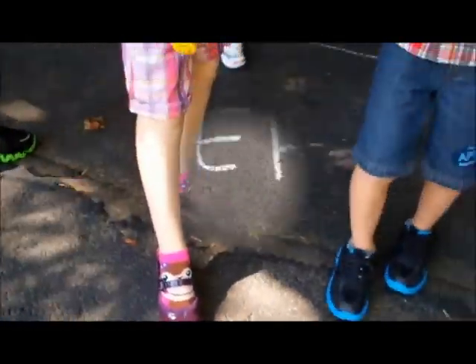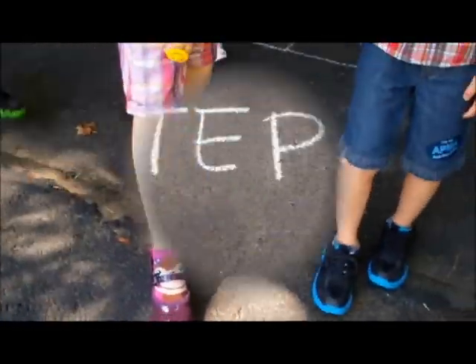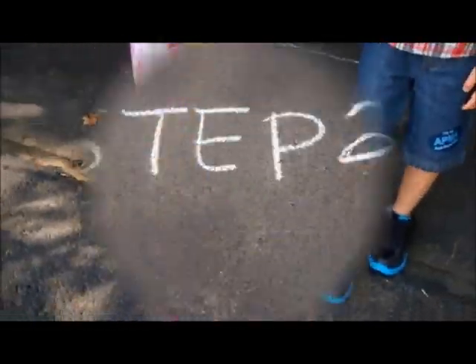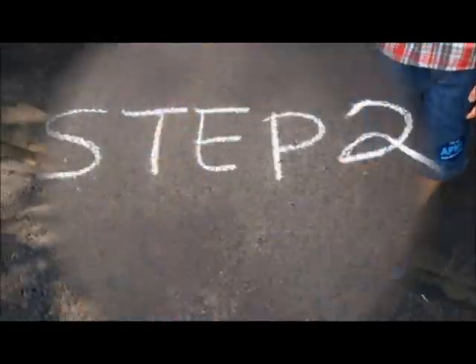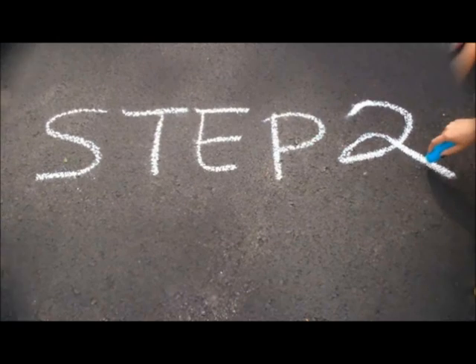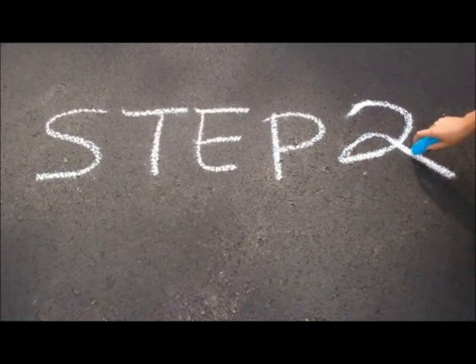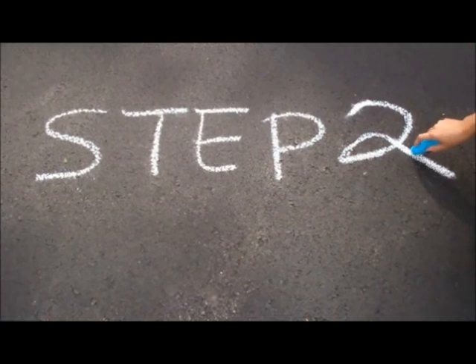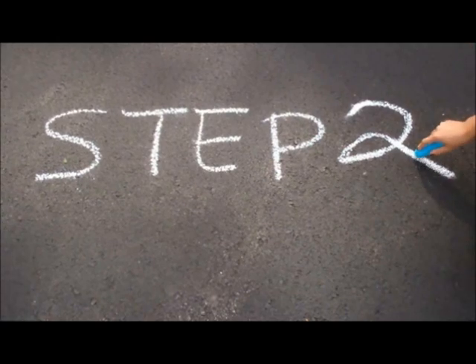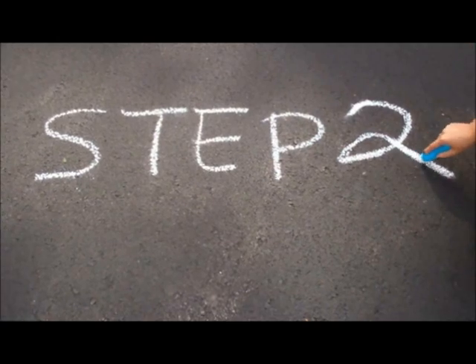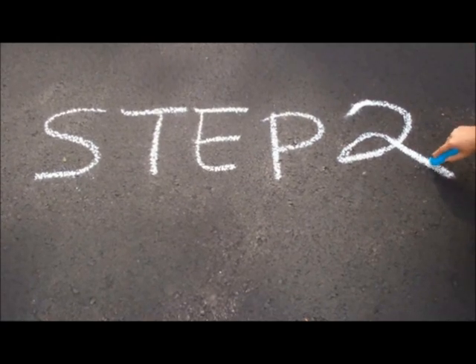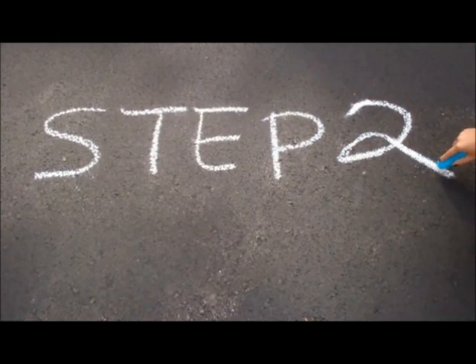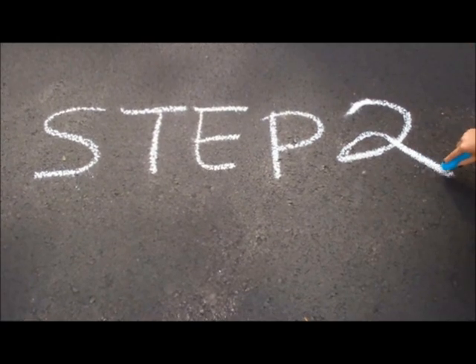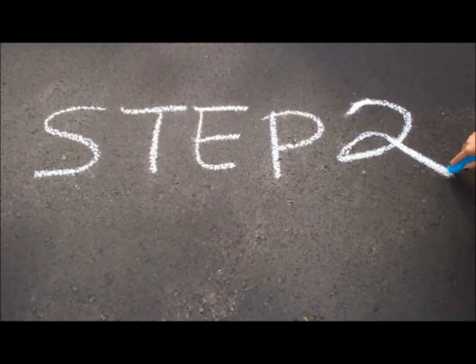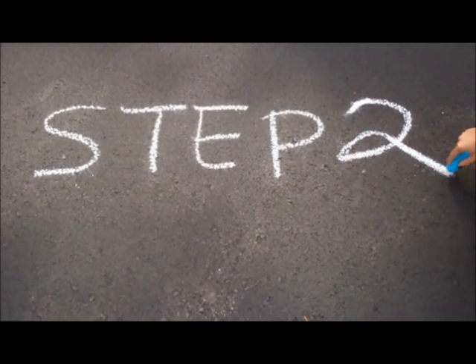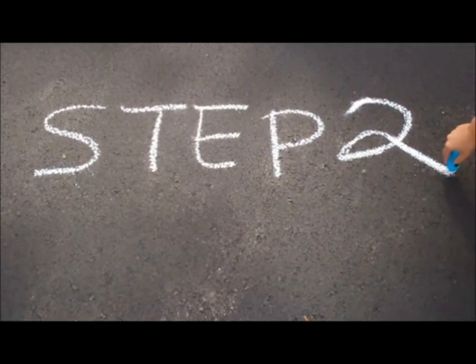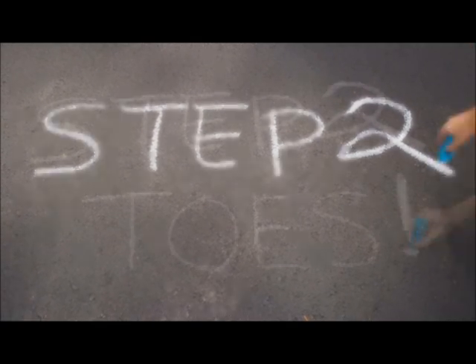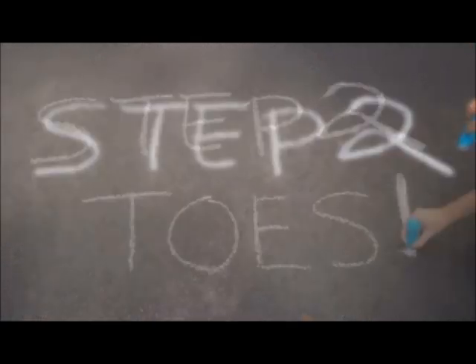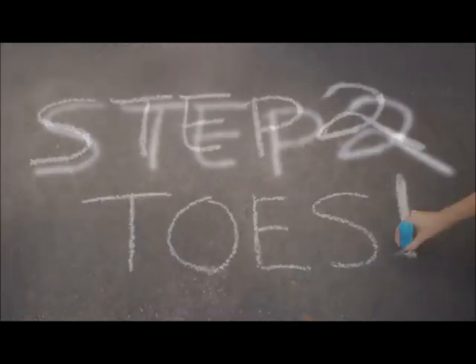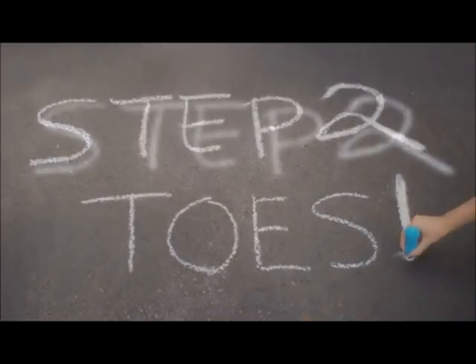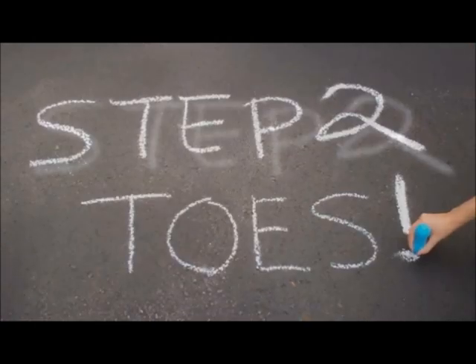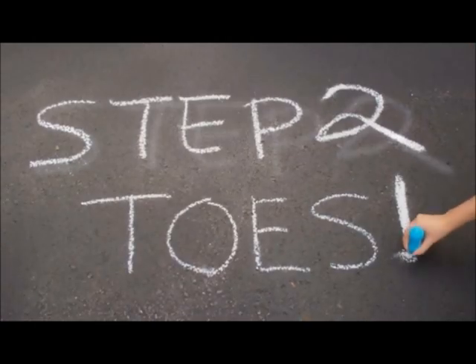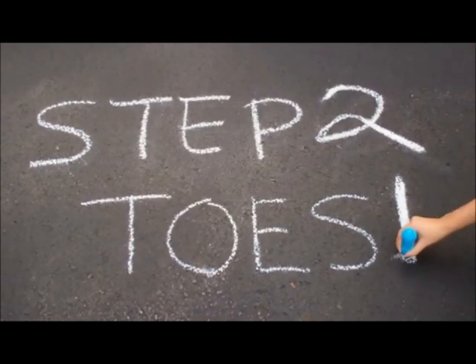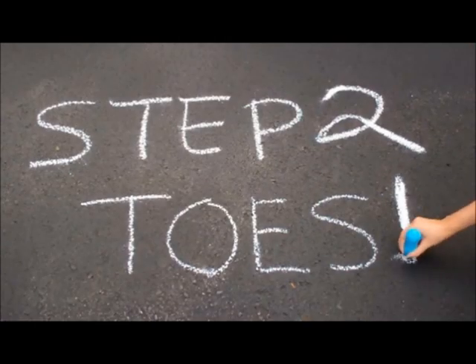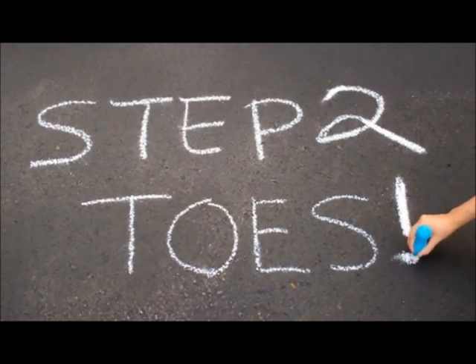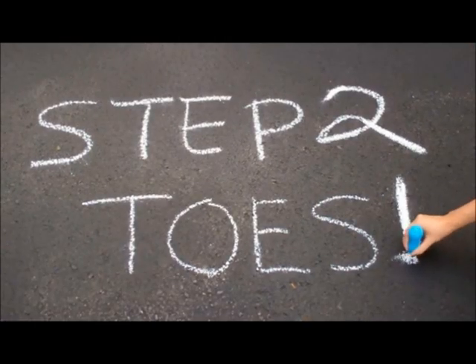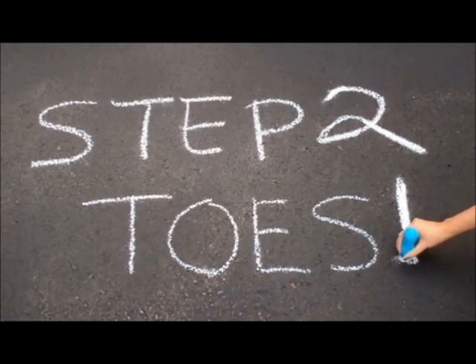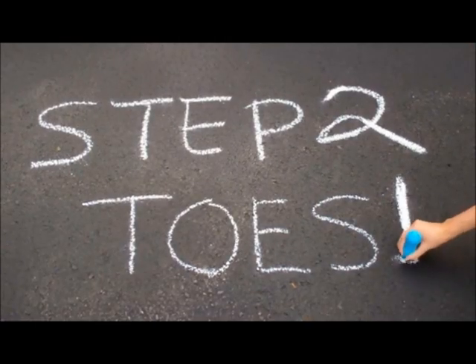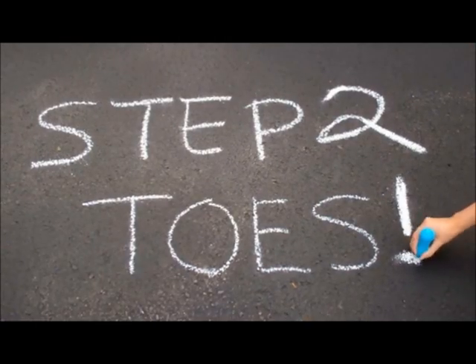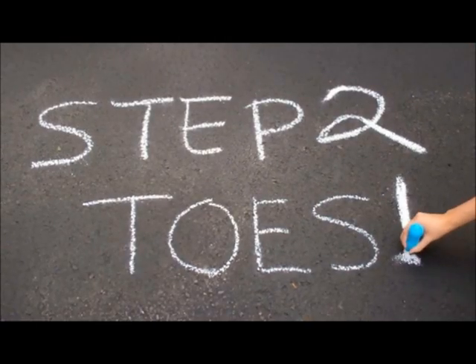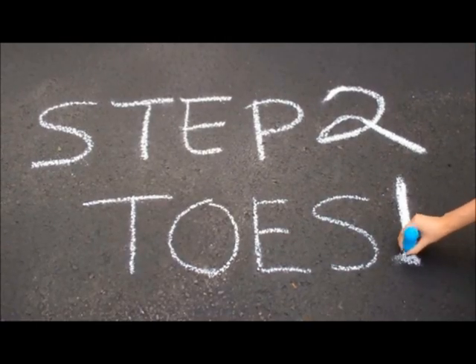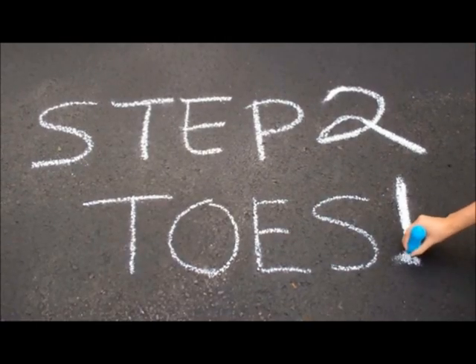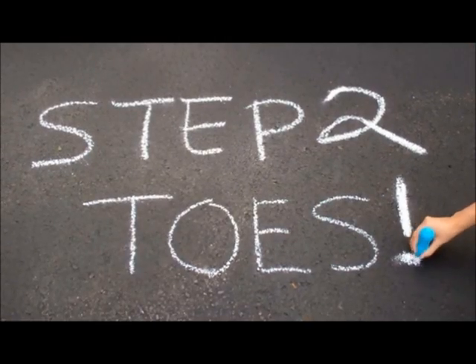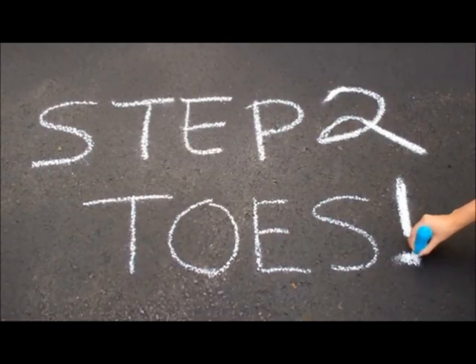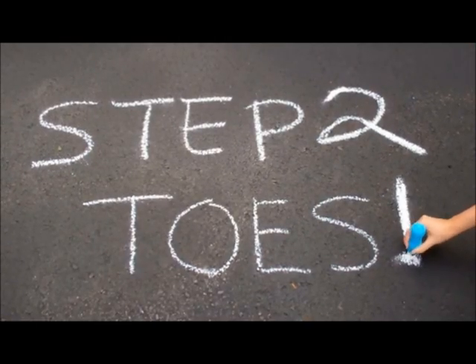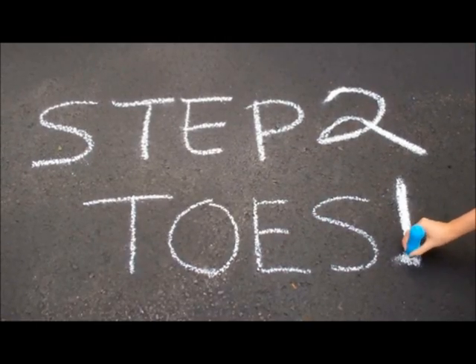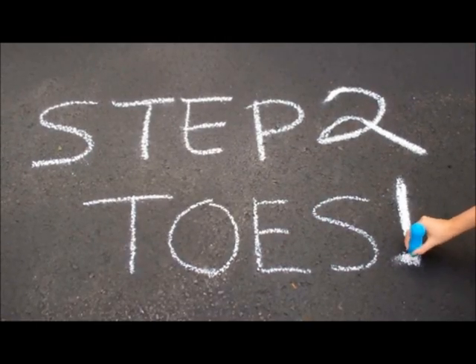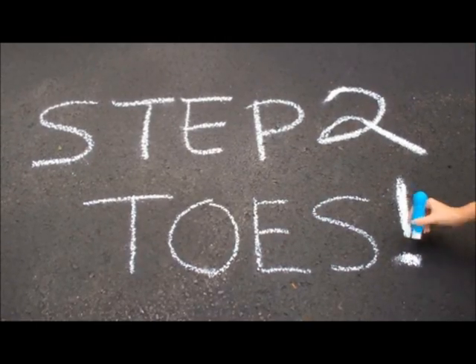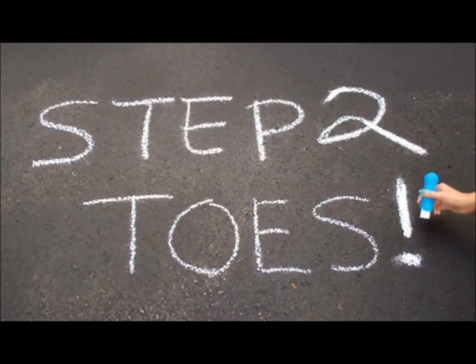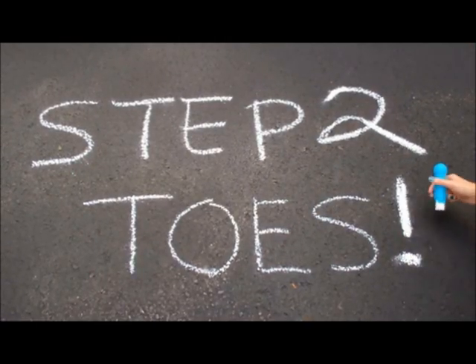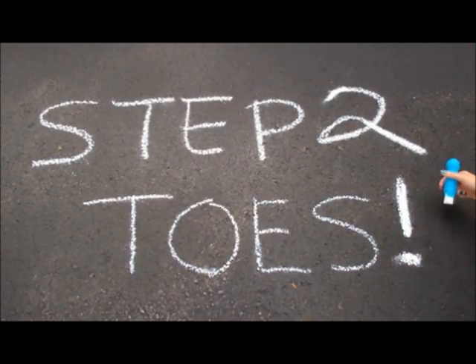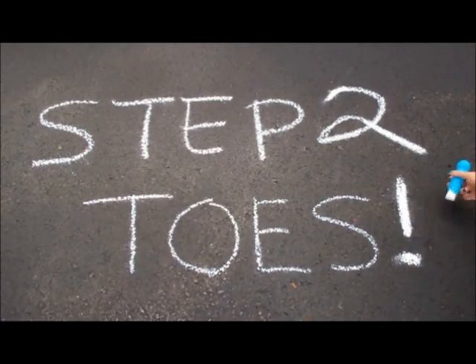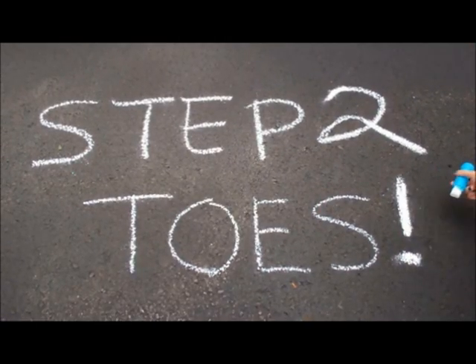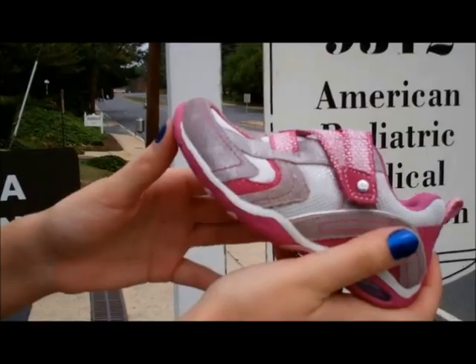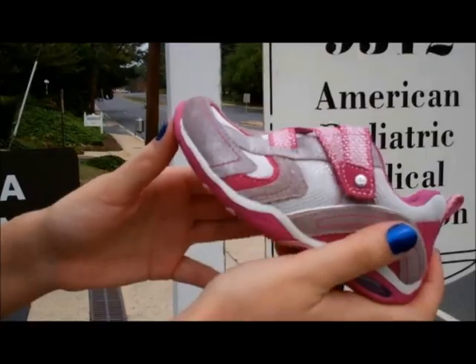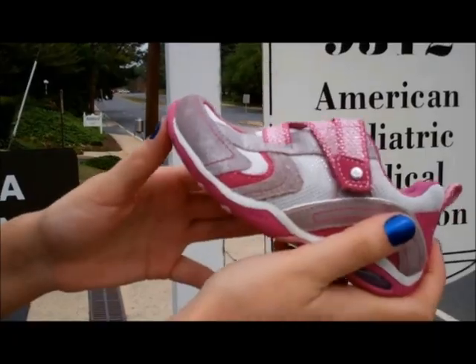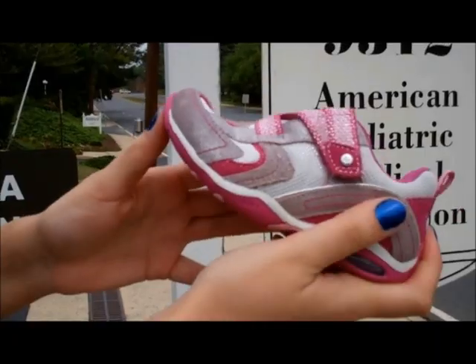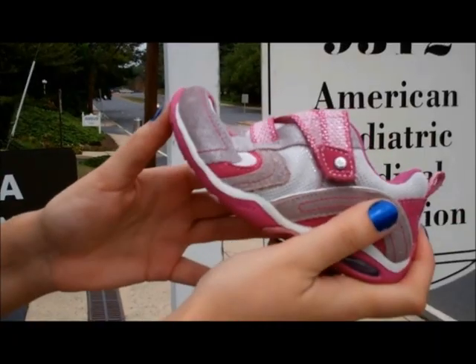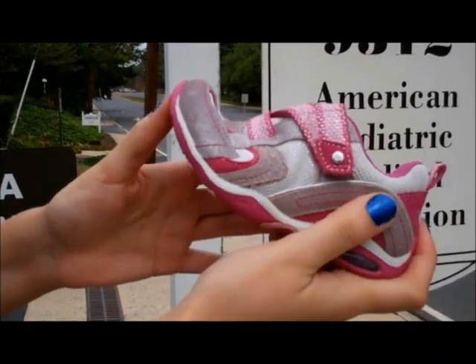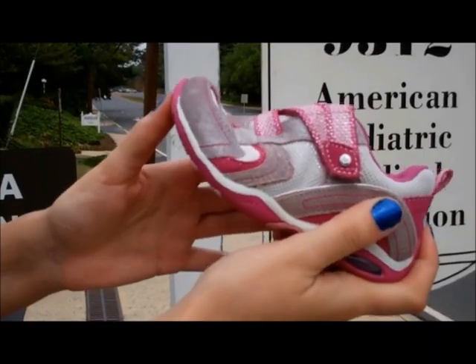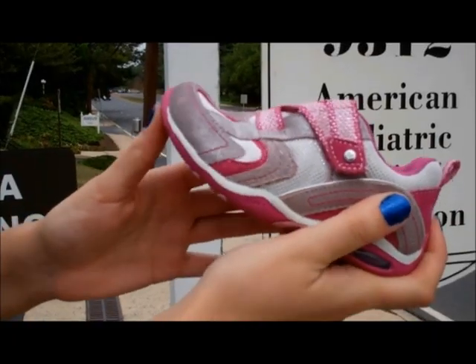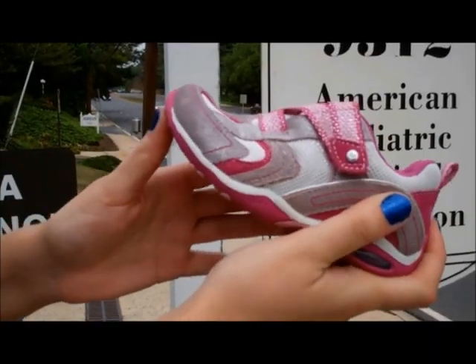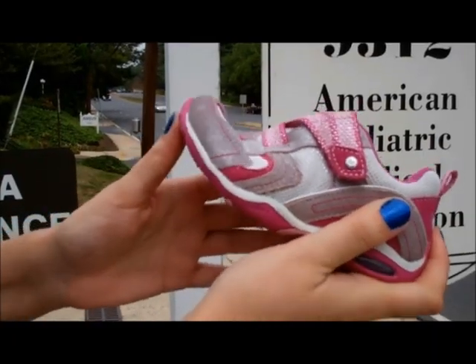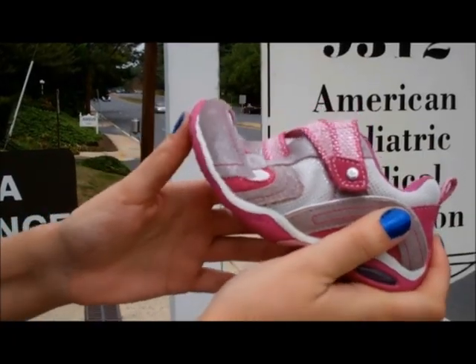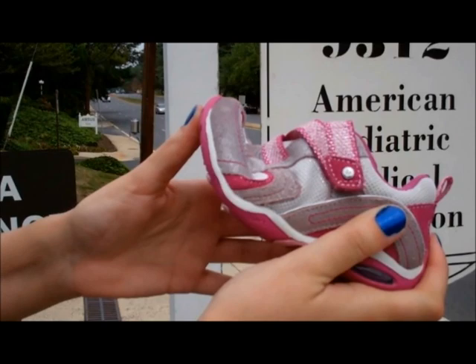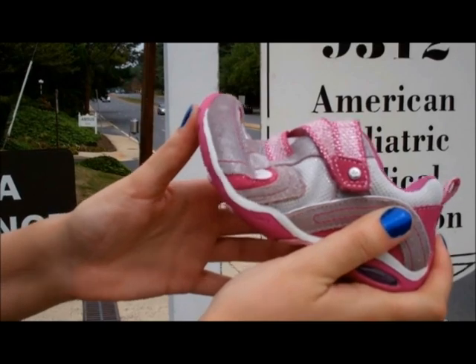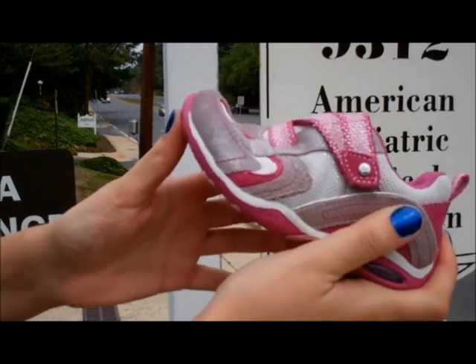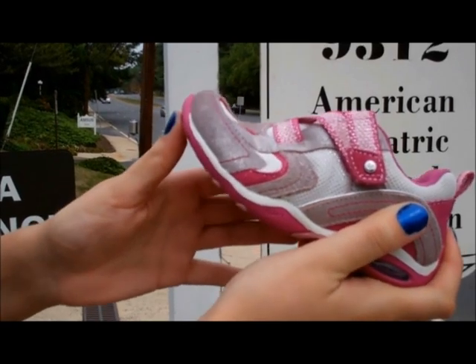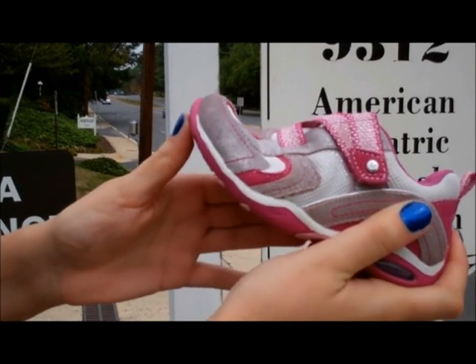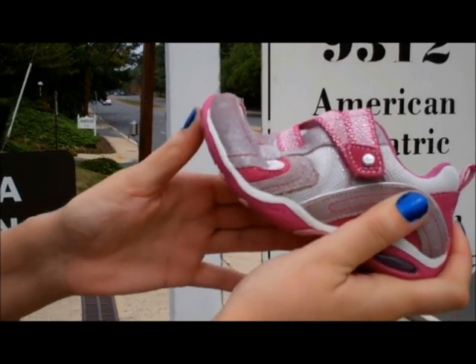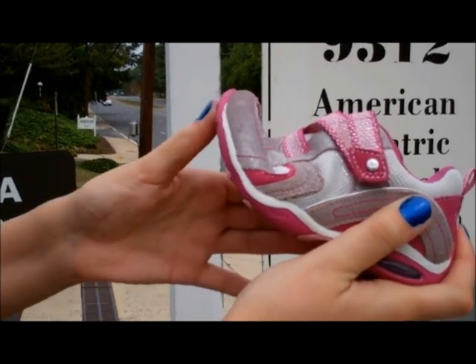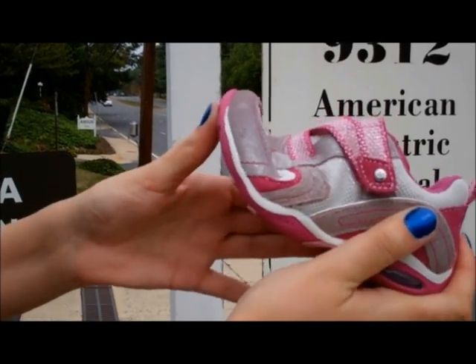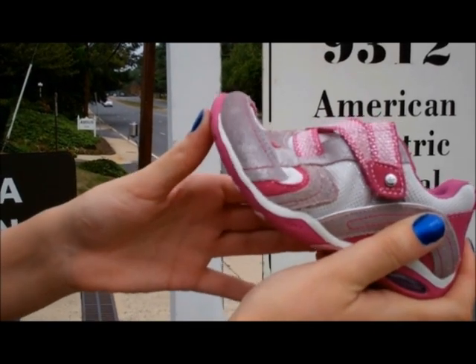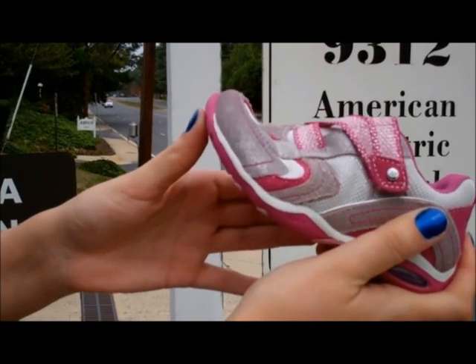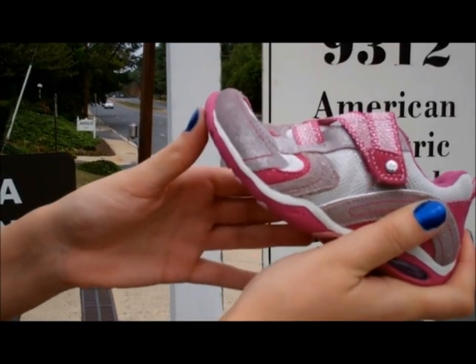Step 2: Check your toes. The shoe should bend with your child's toes.